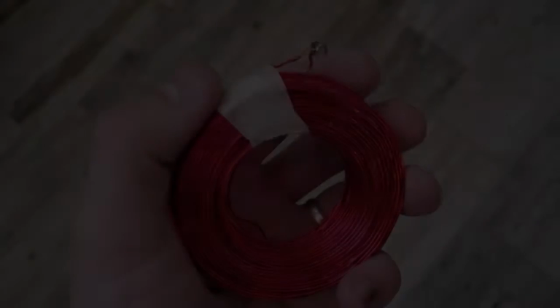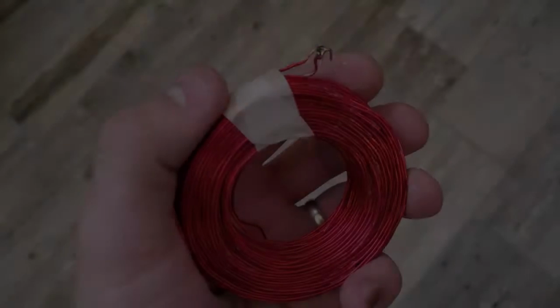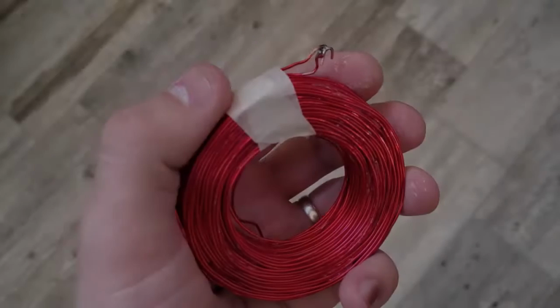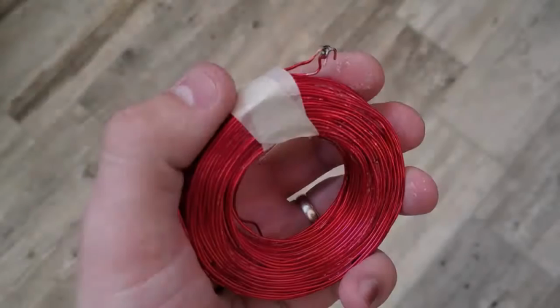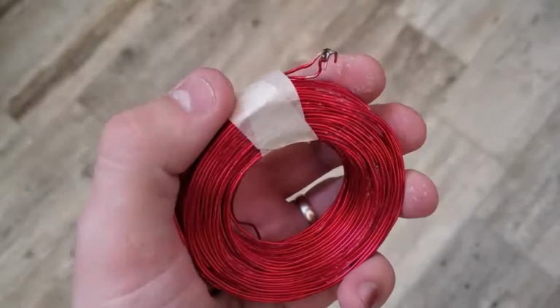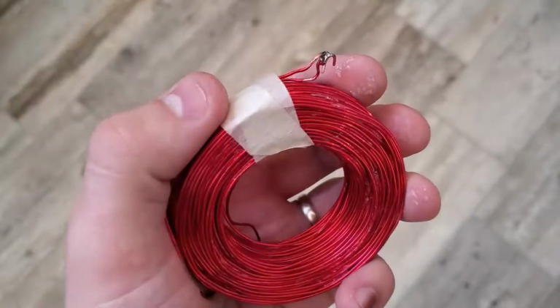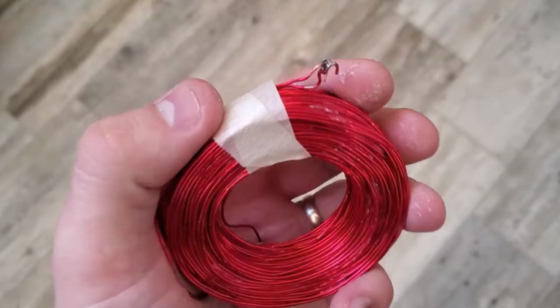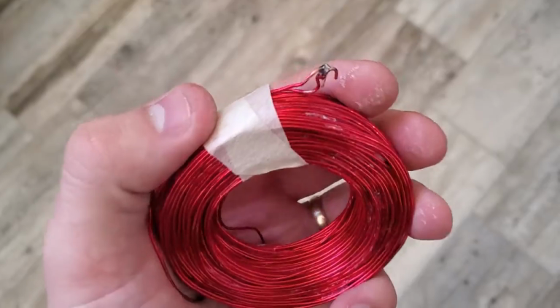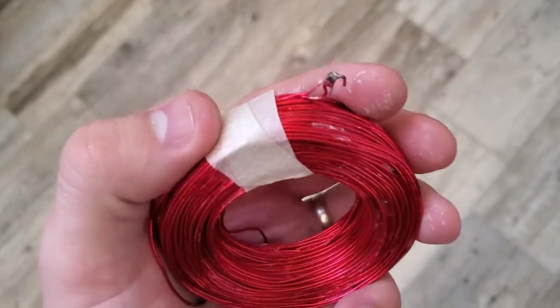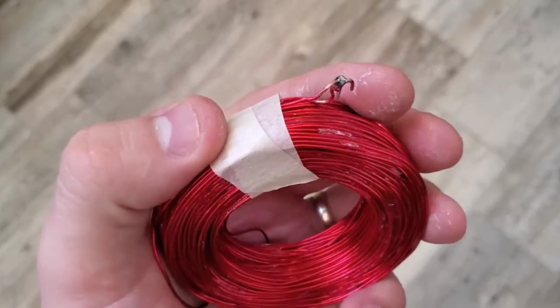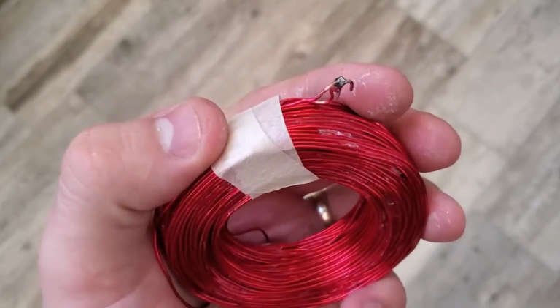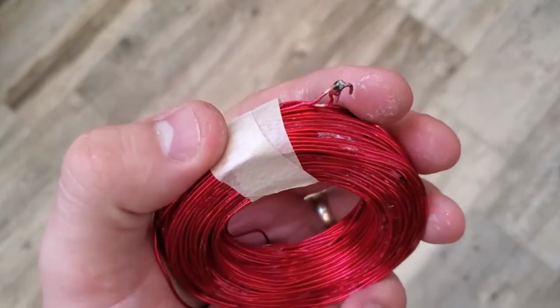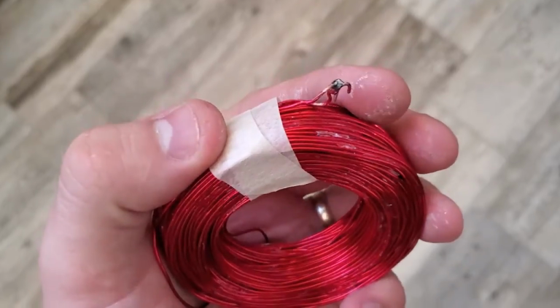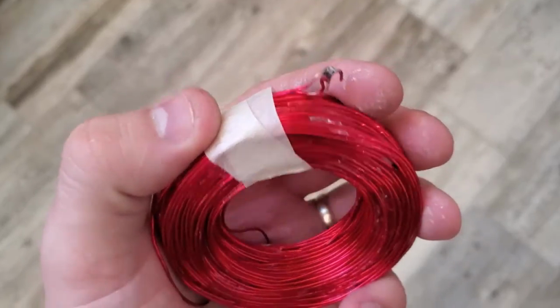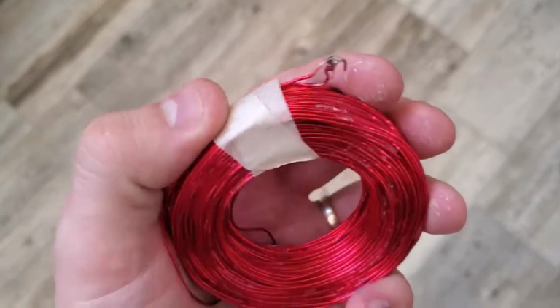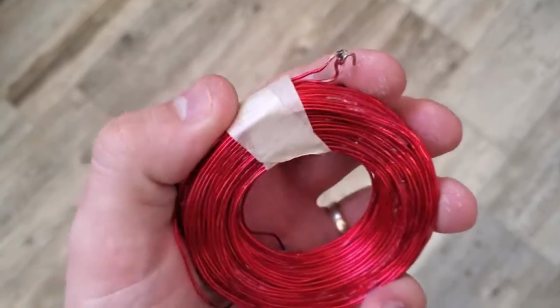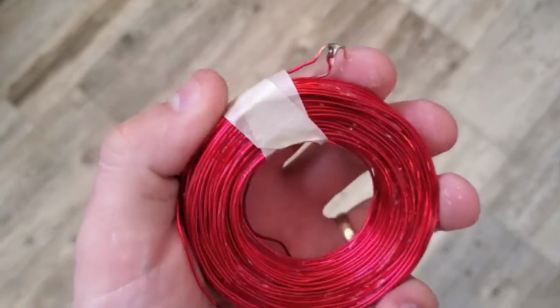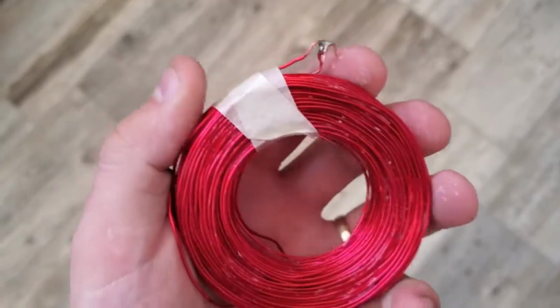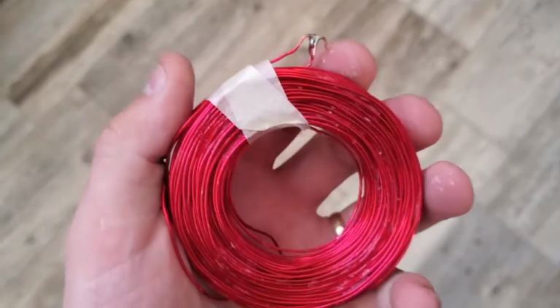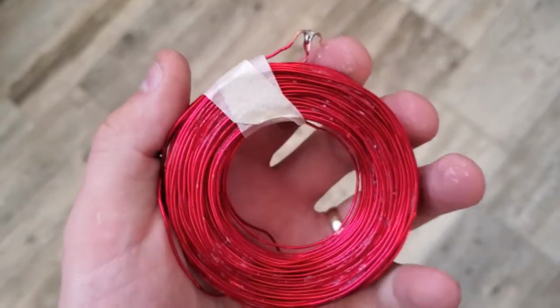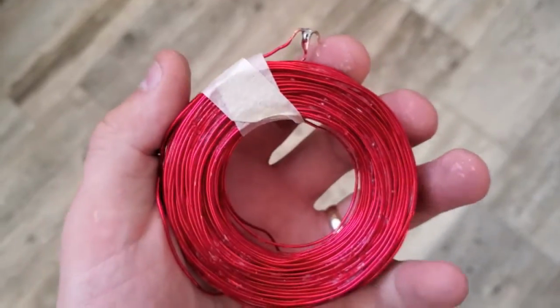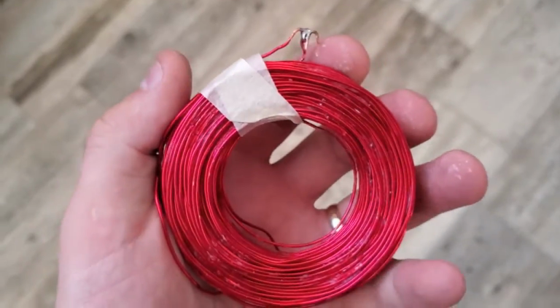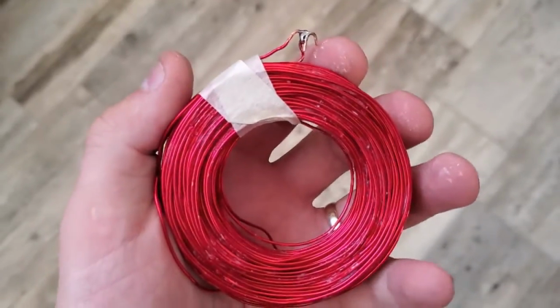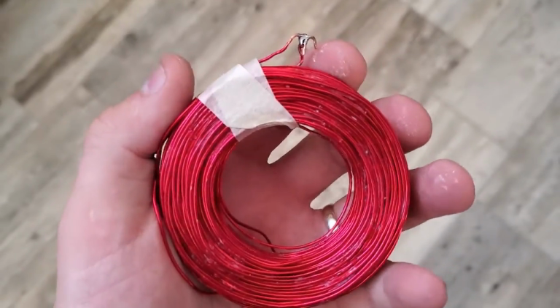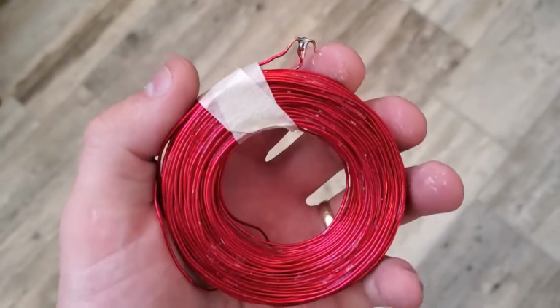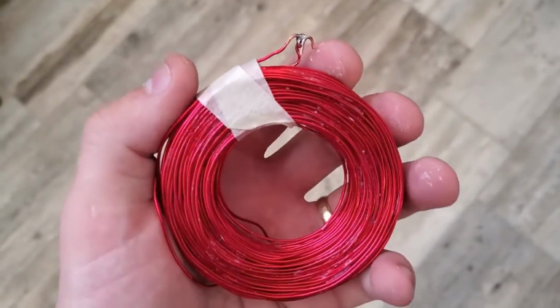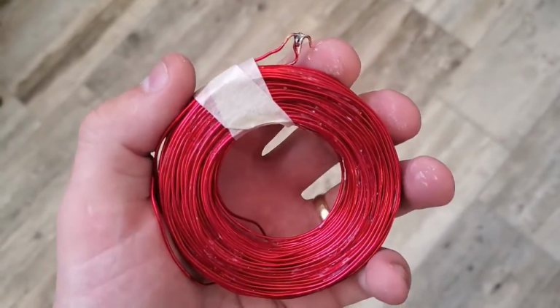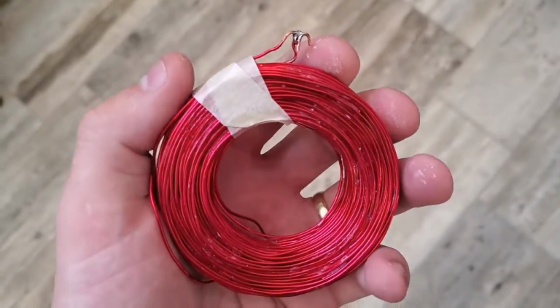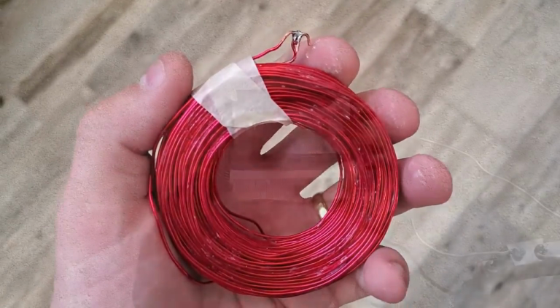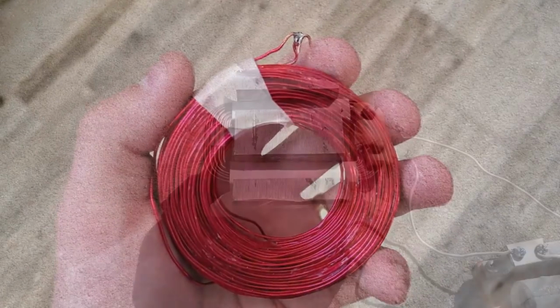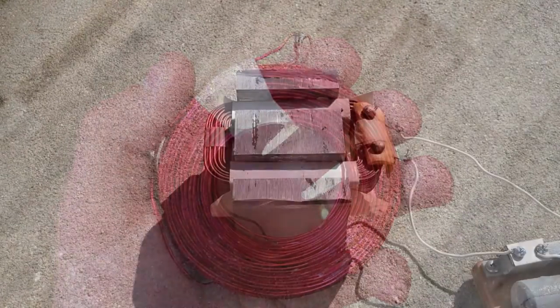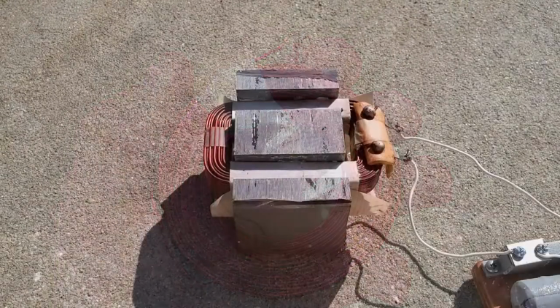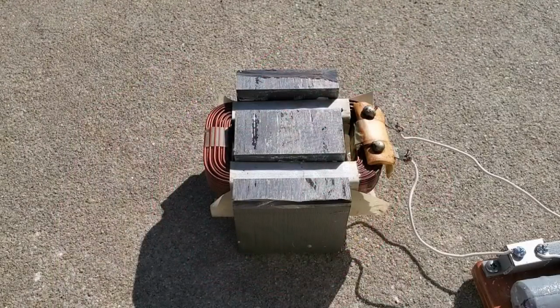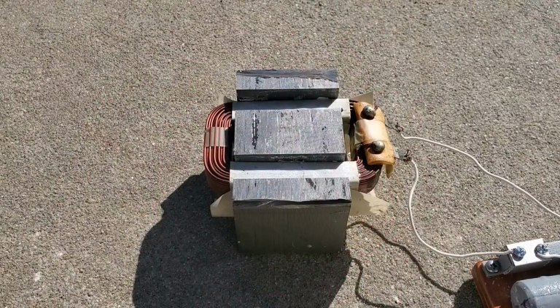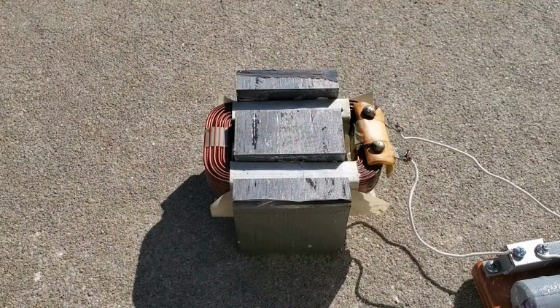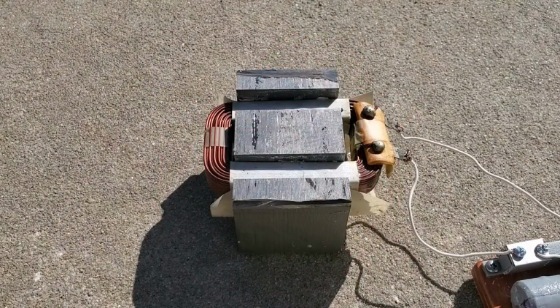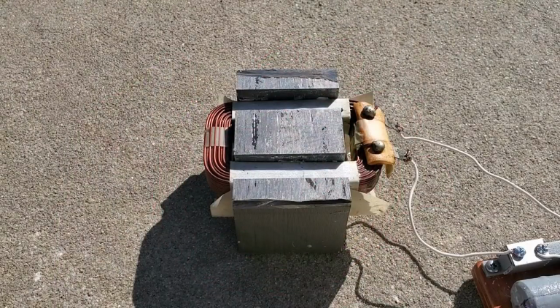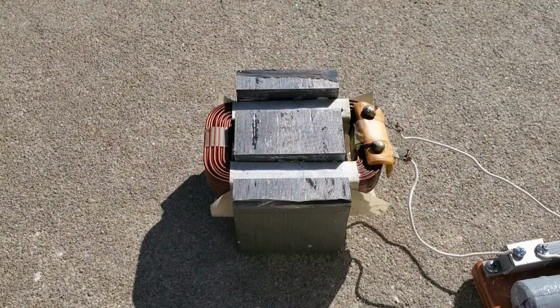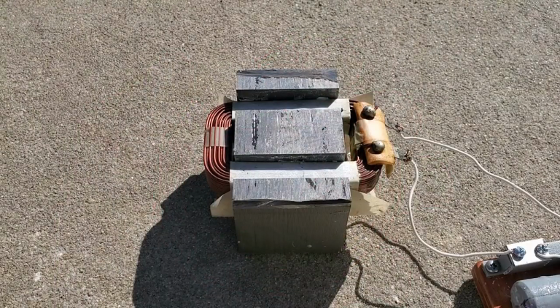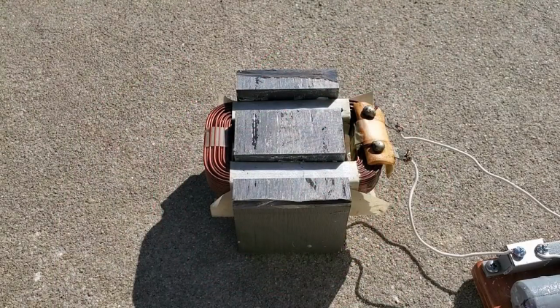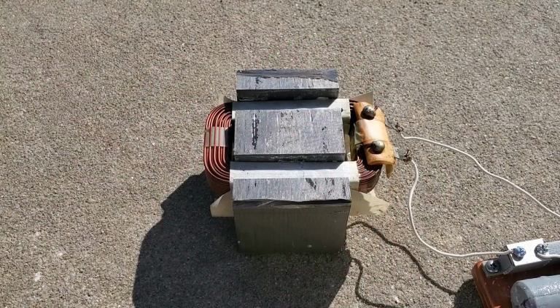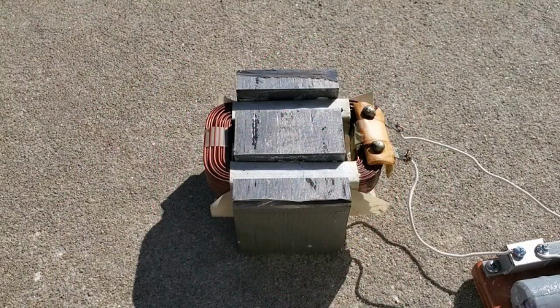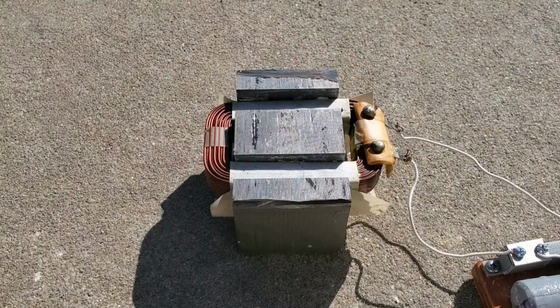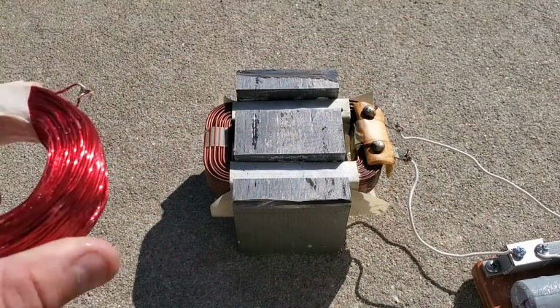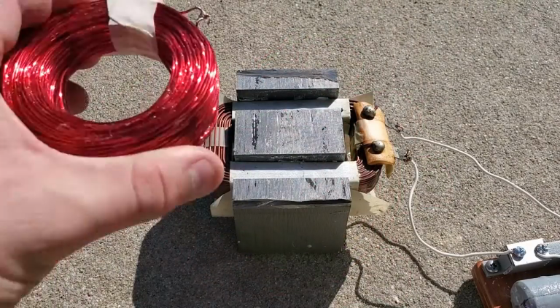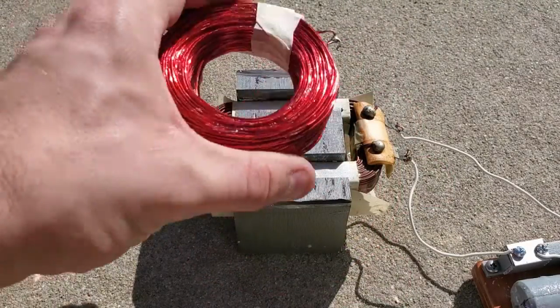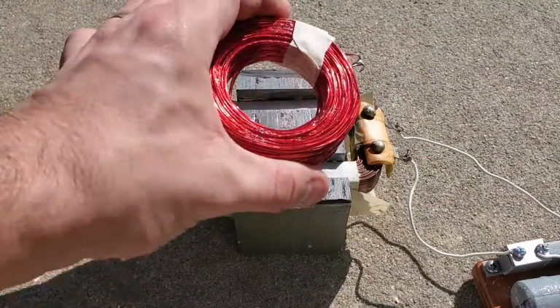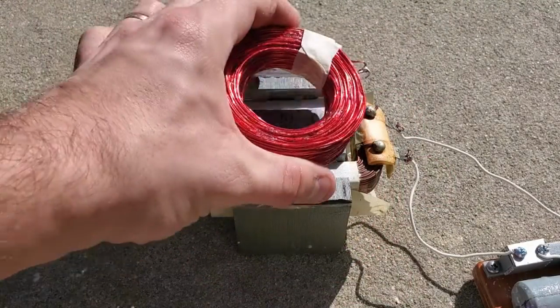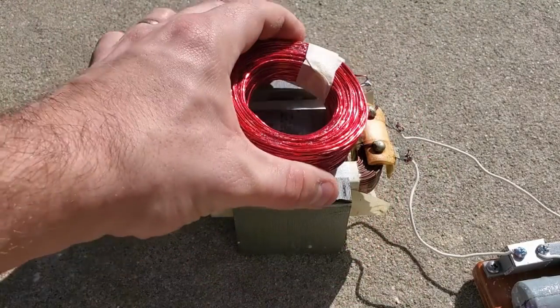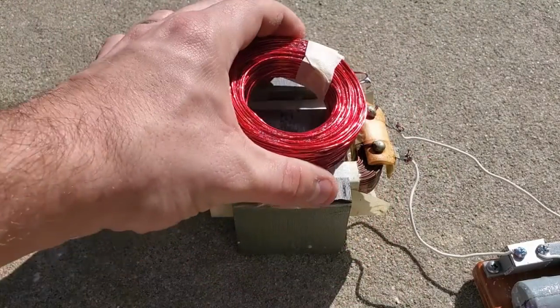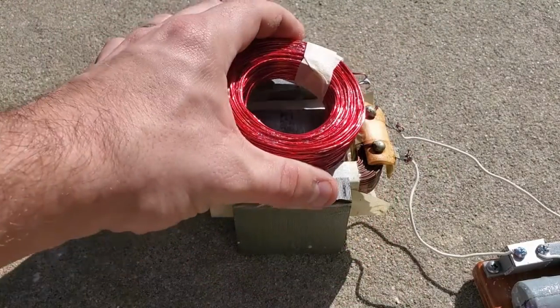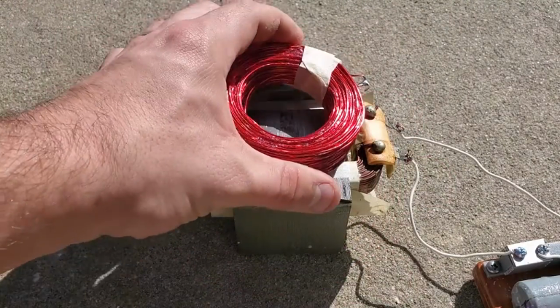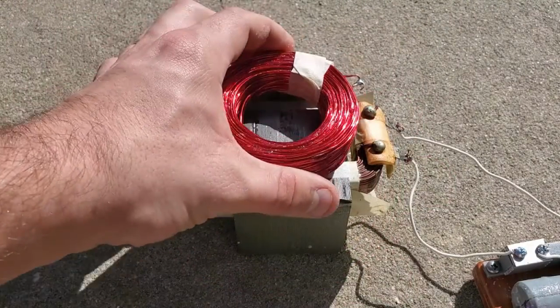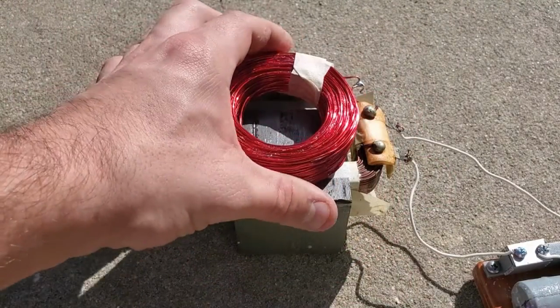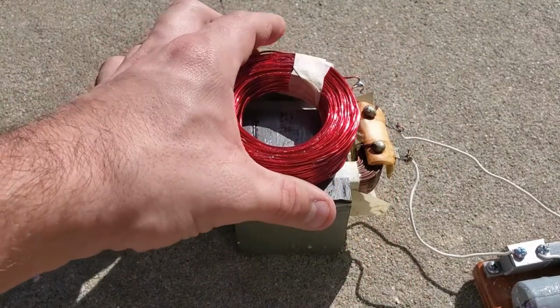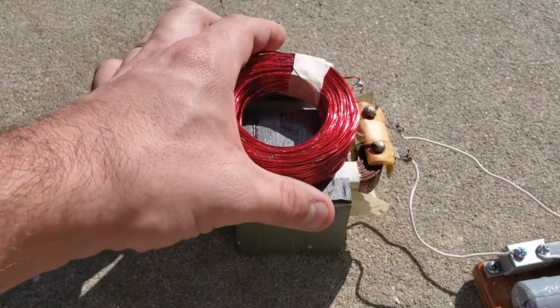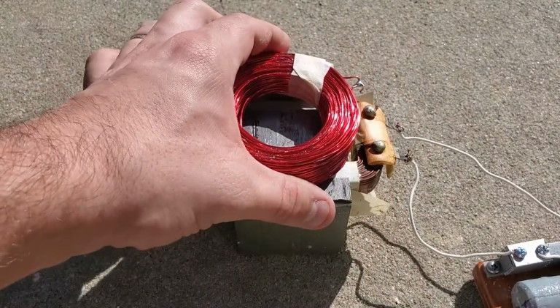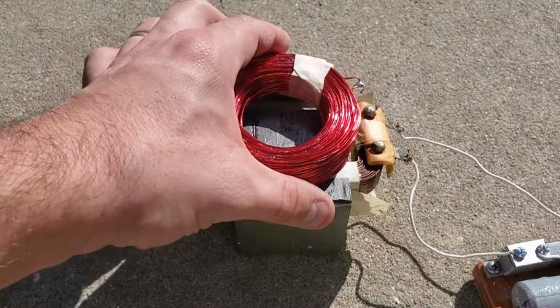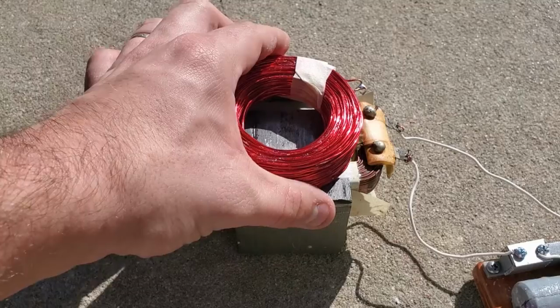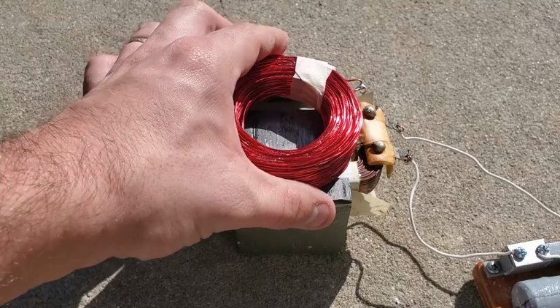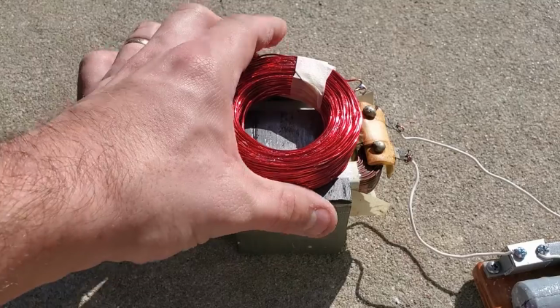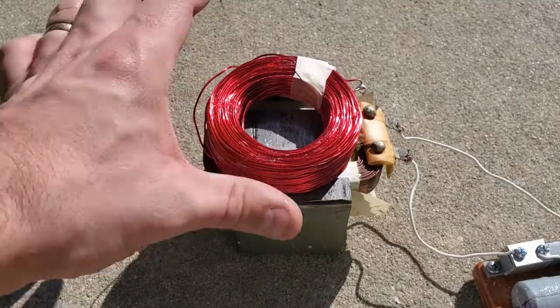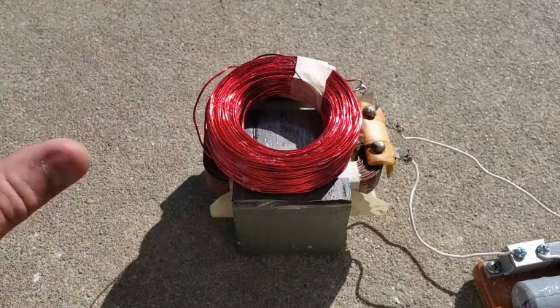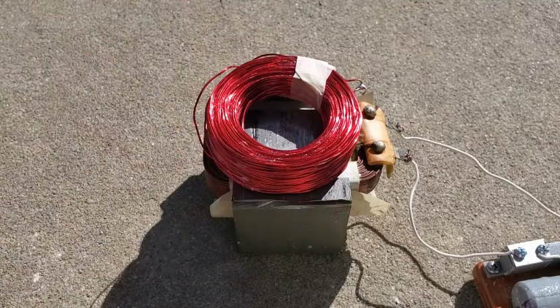But a solid ring of metal isn't actually the only thing this works on. If I short circuit my original coil, it should produce the same effect.